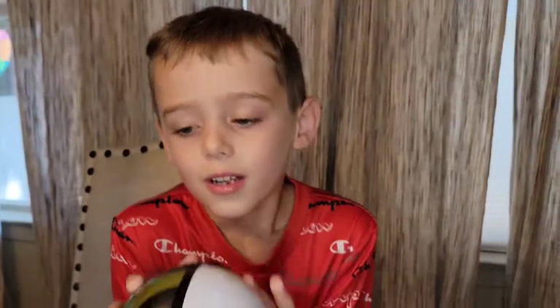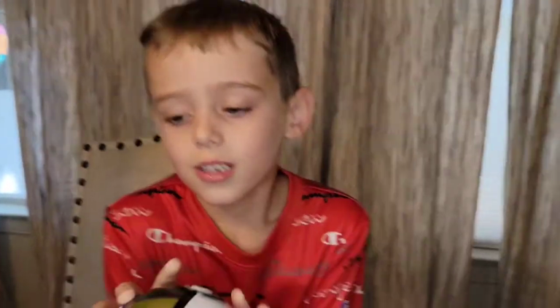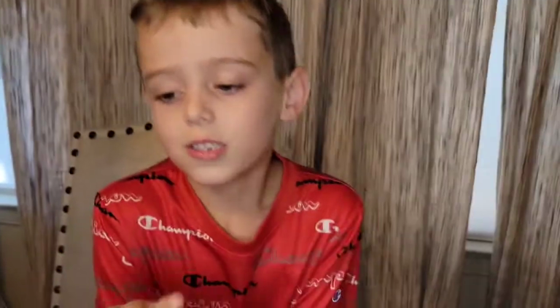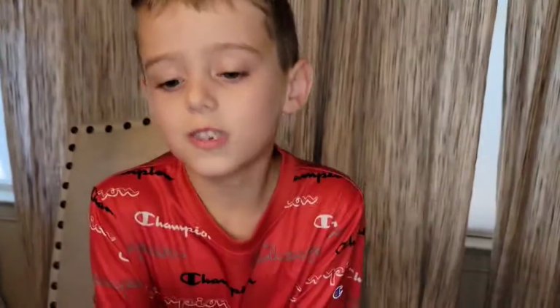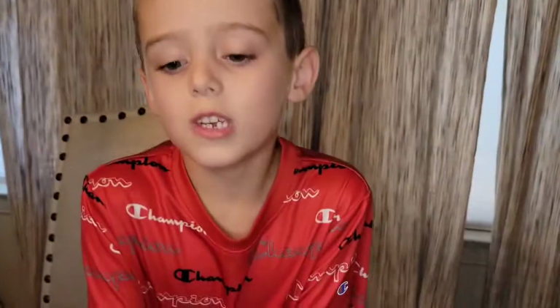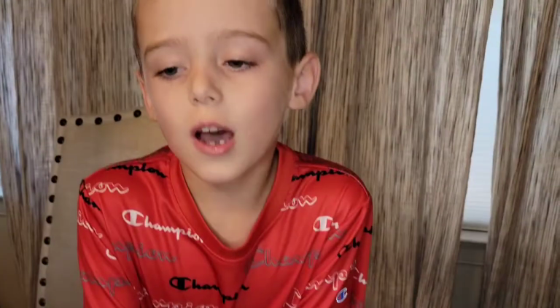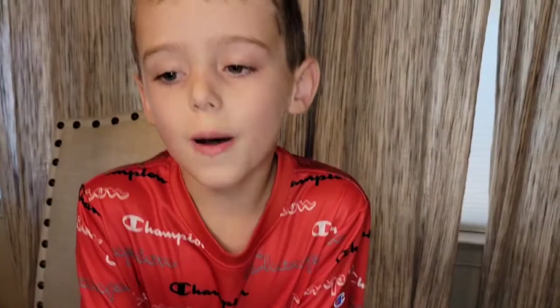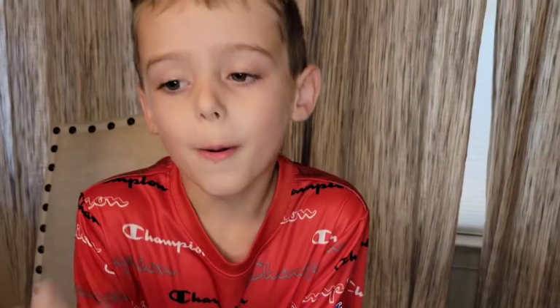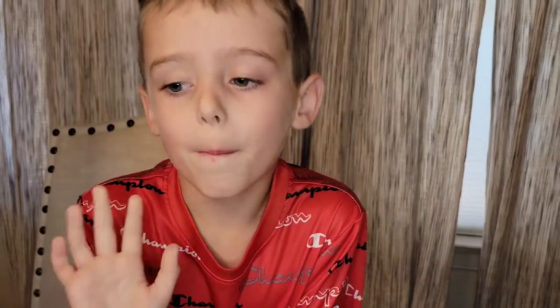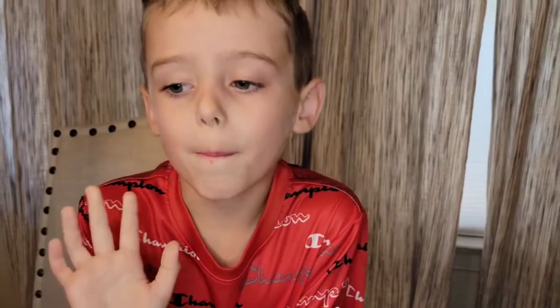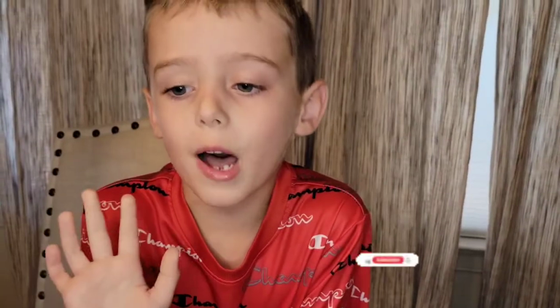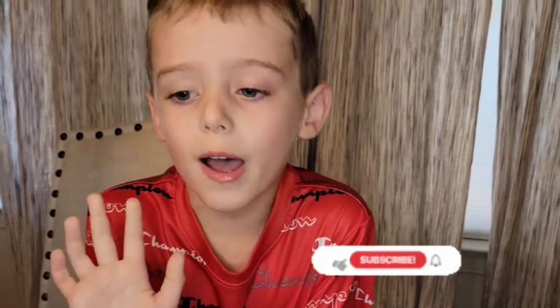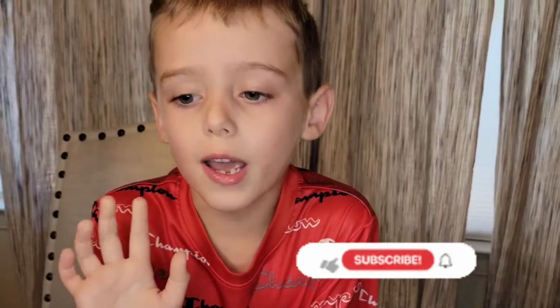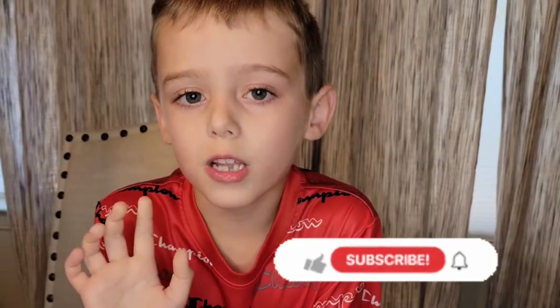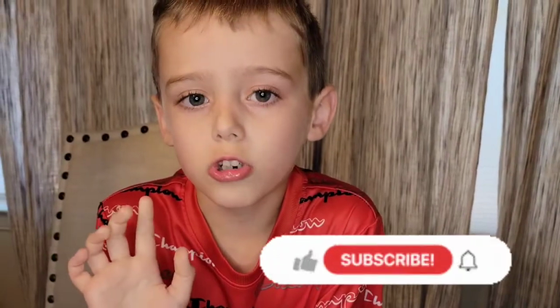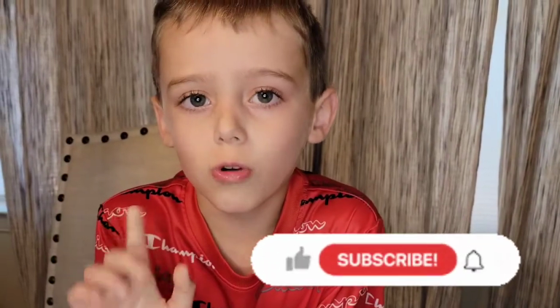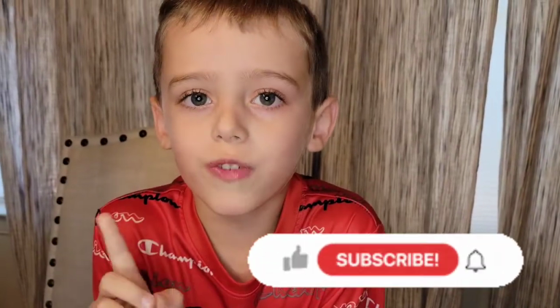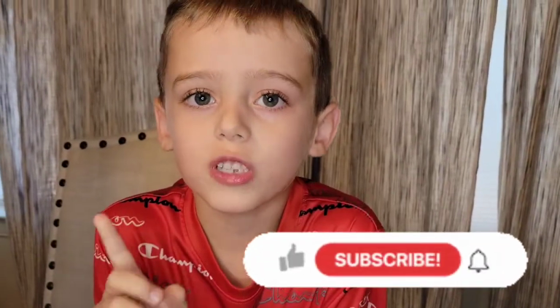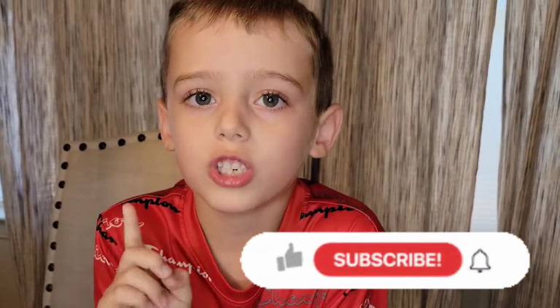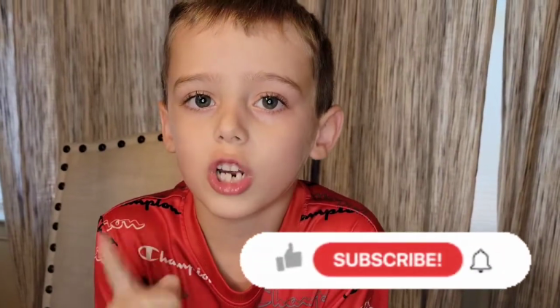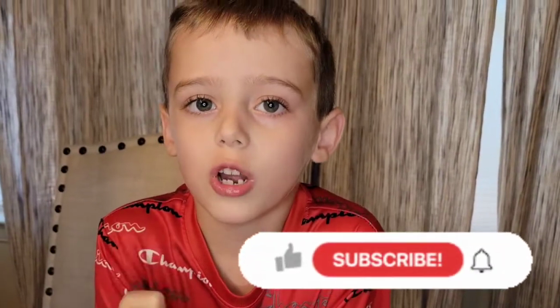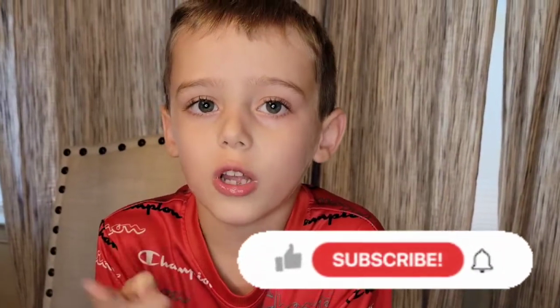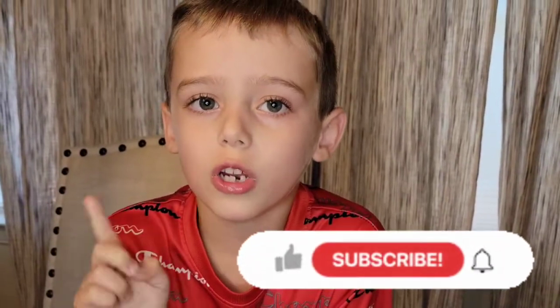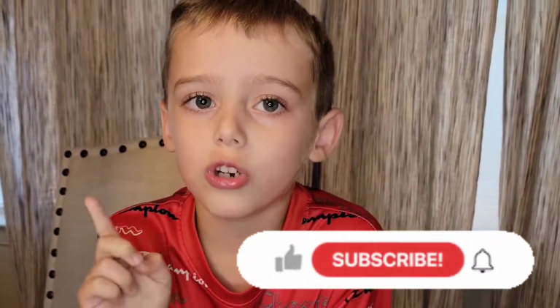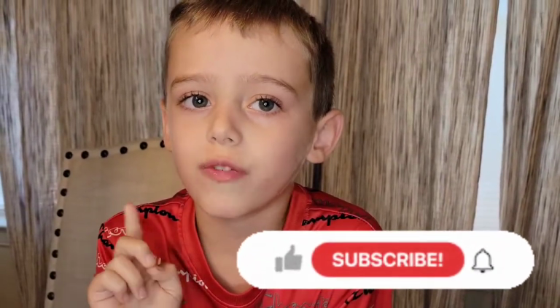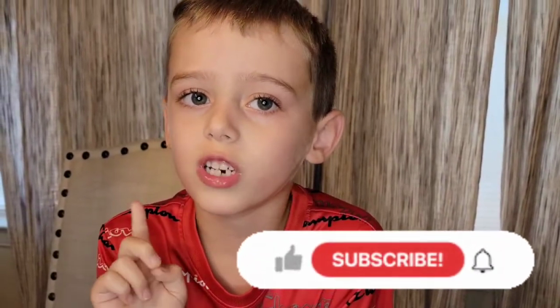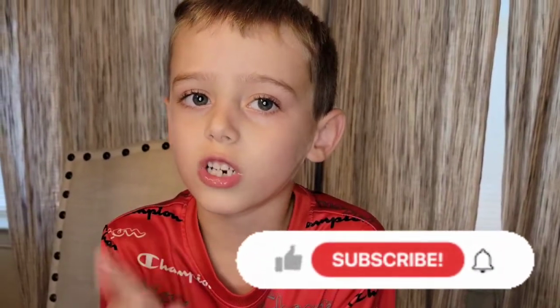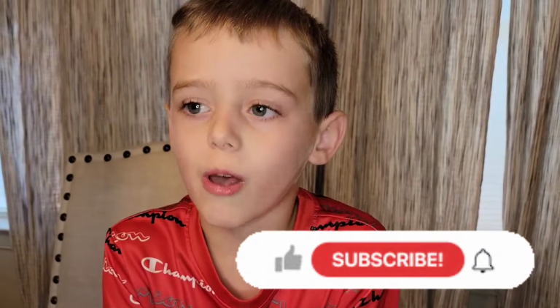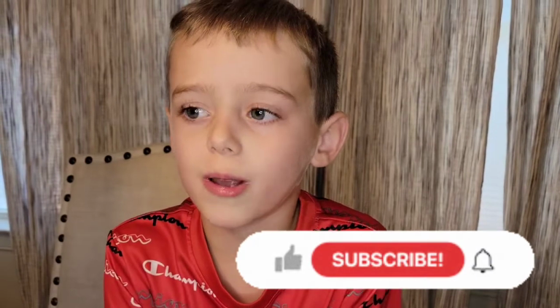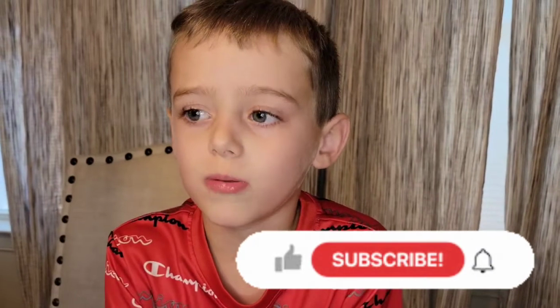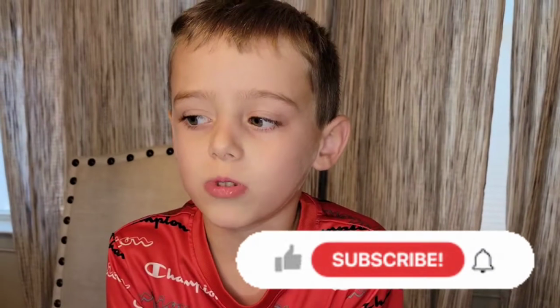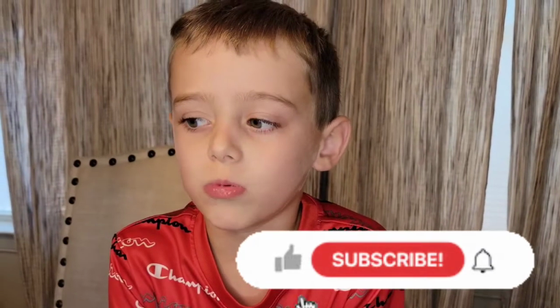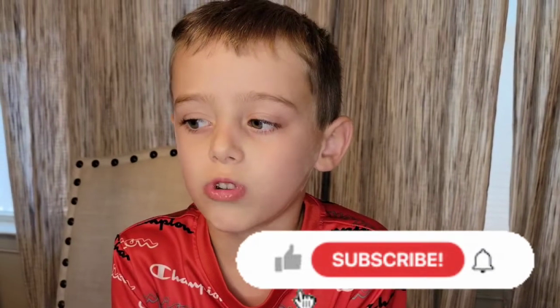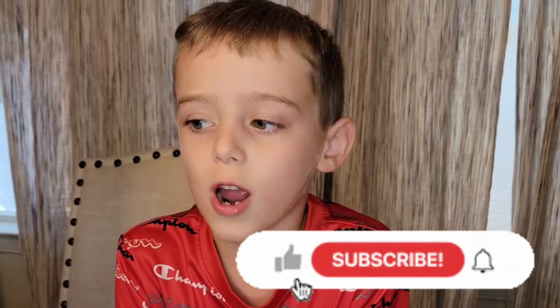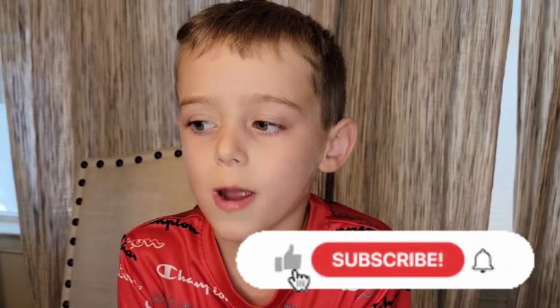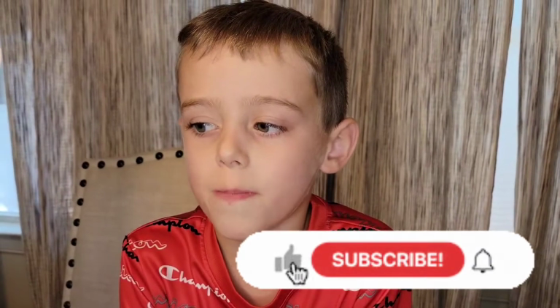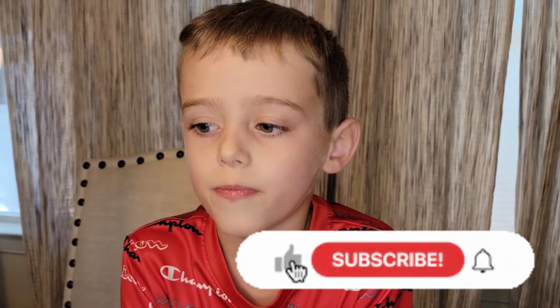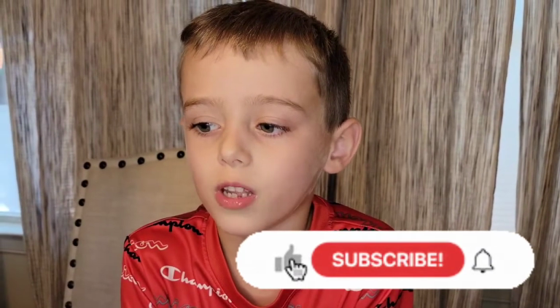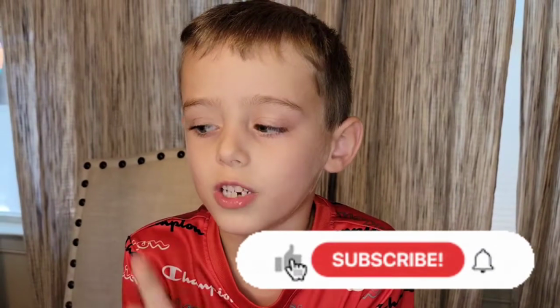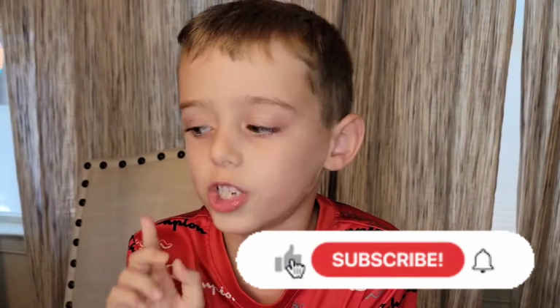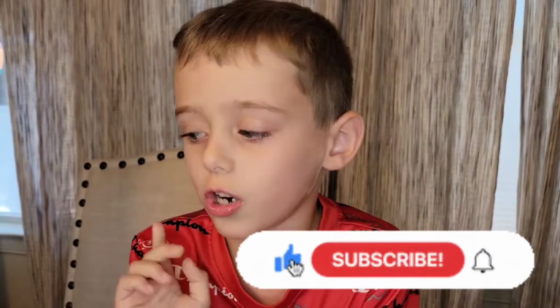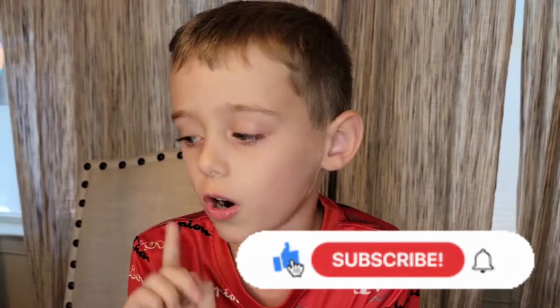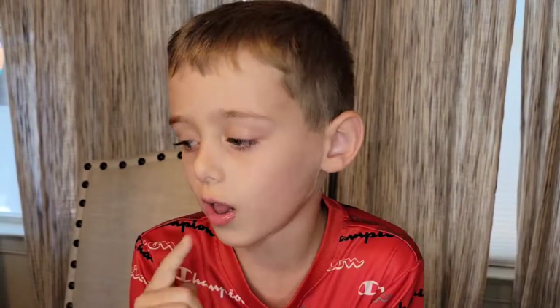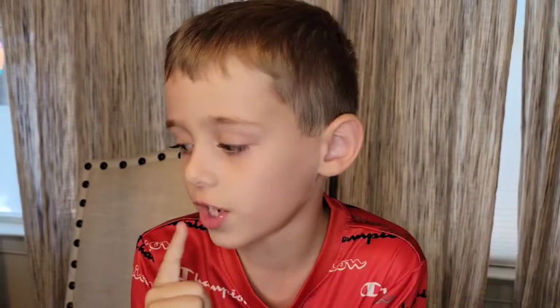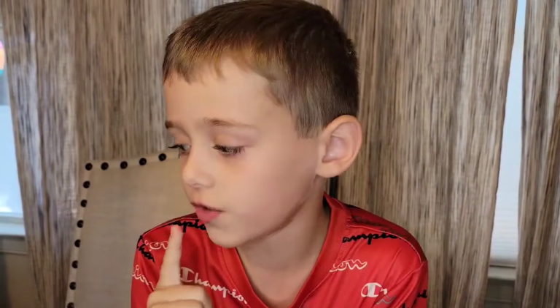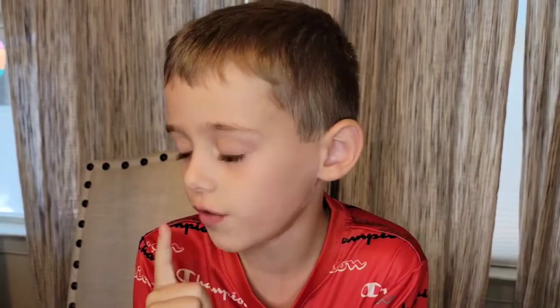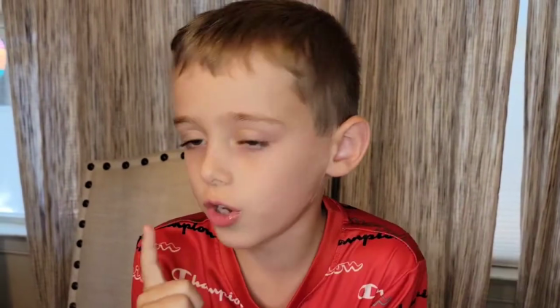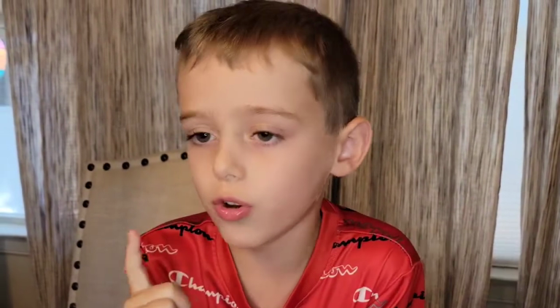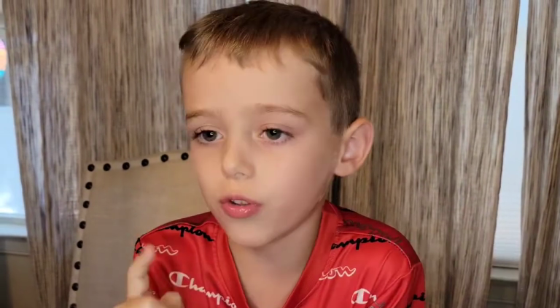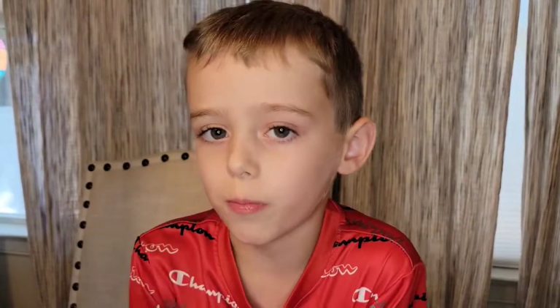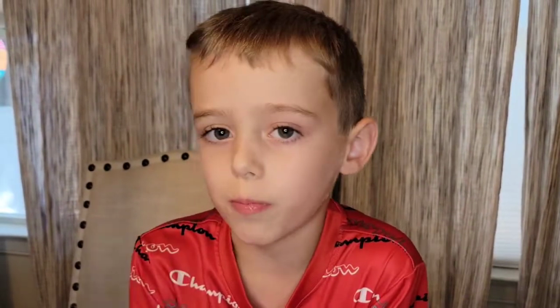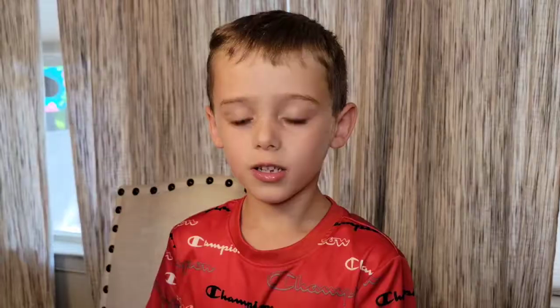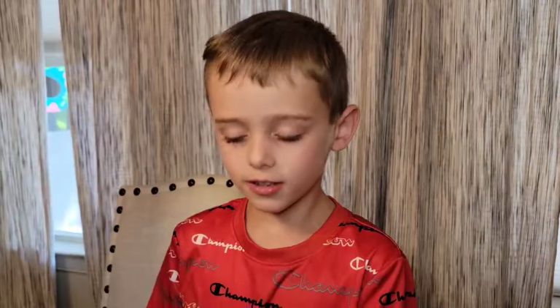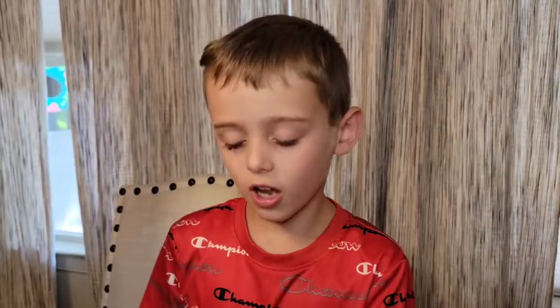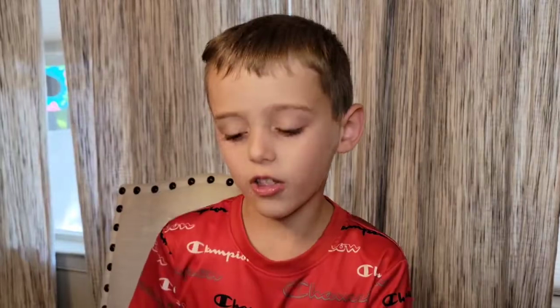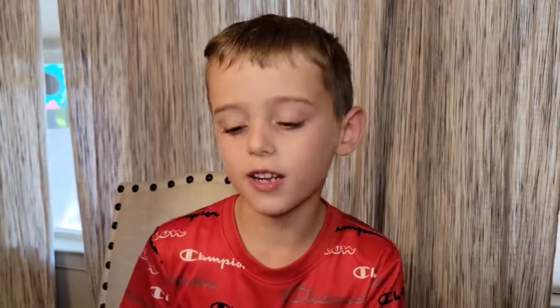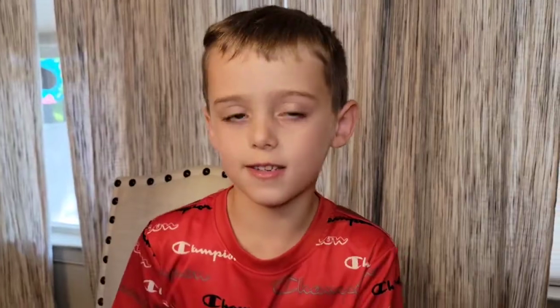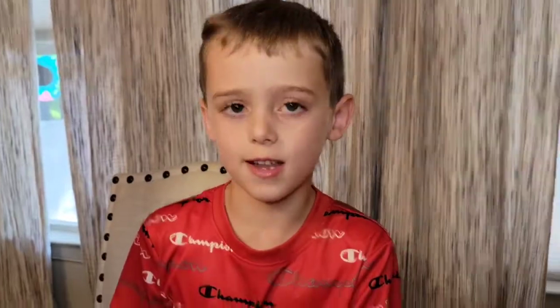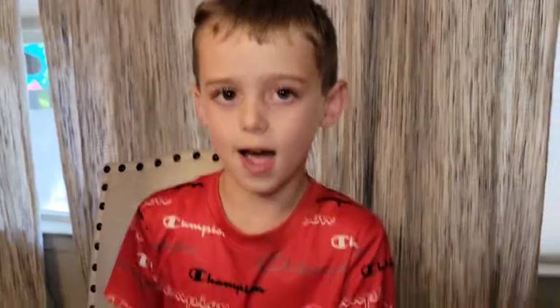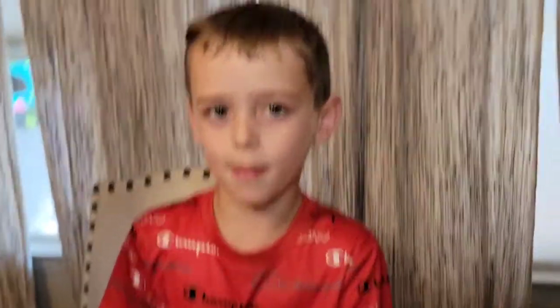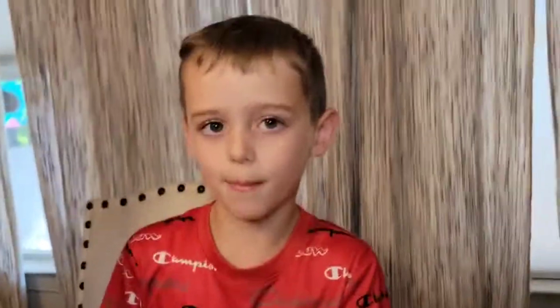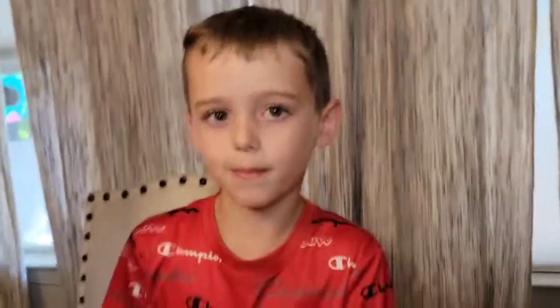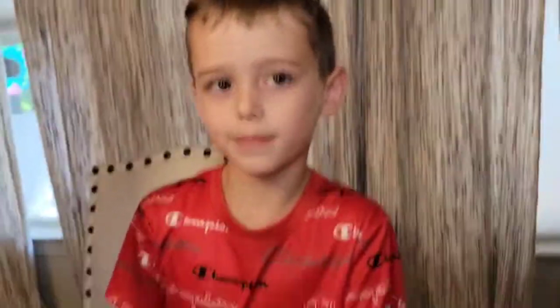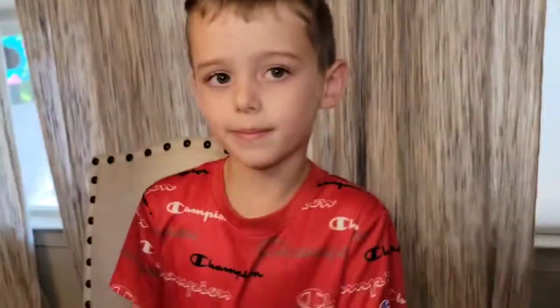See ya! Don't forget to like and subscribe, and check our last videos. See ya next time, bye!